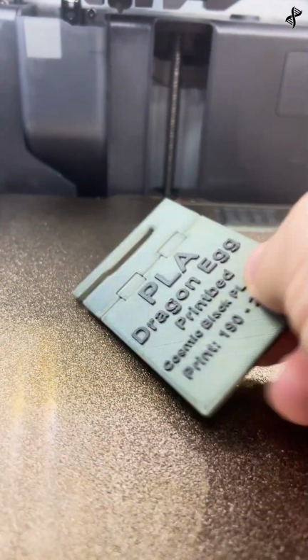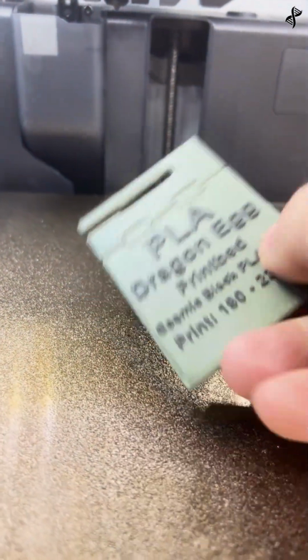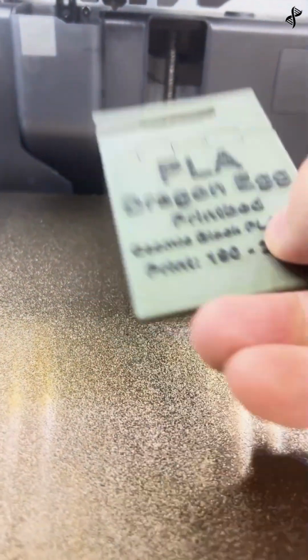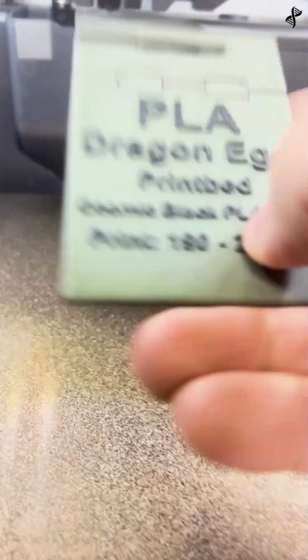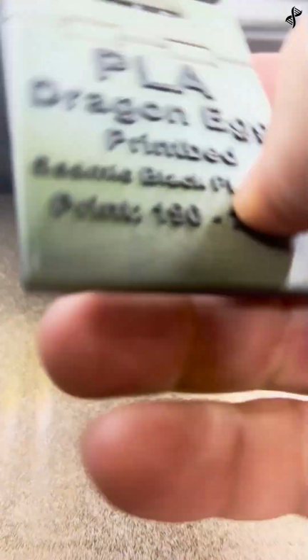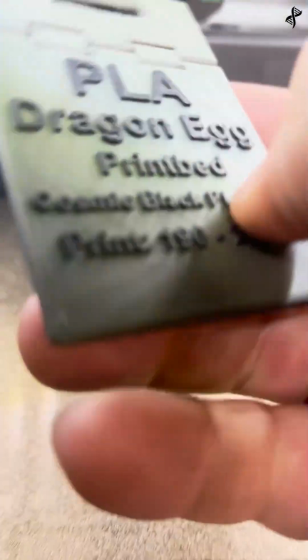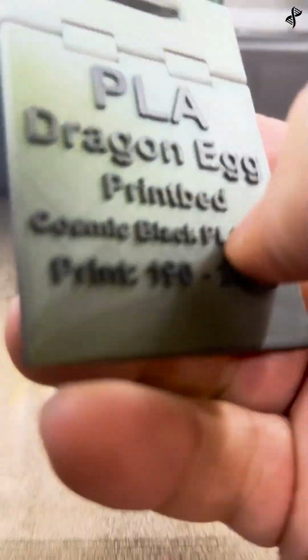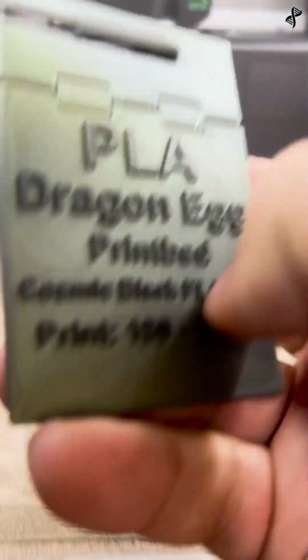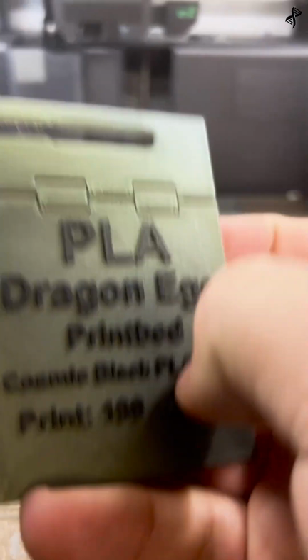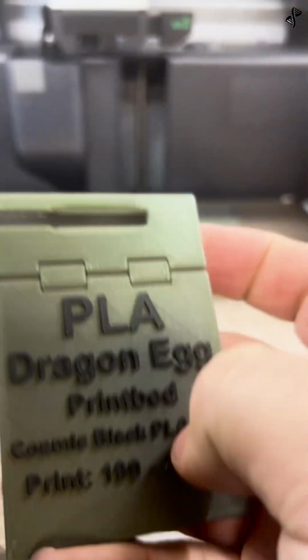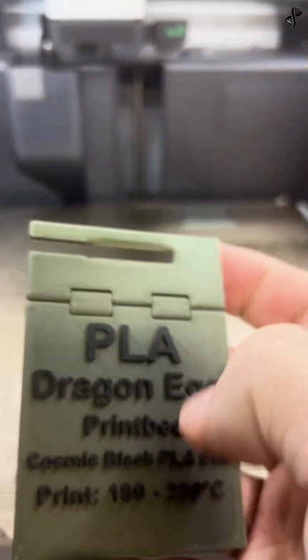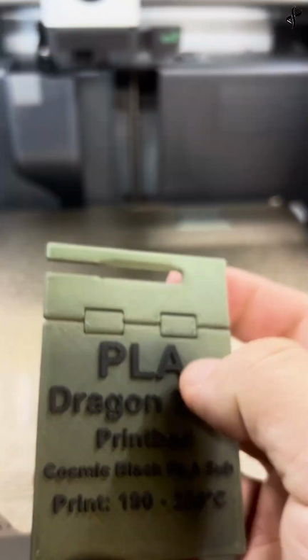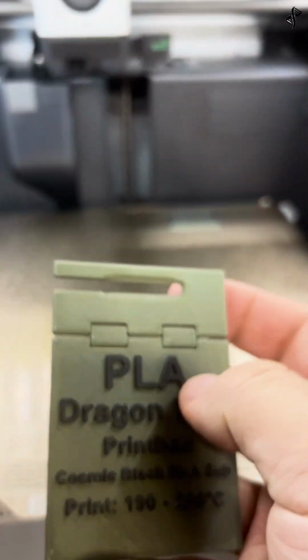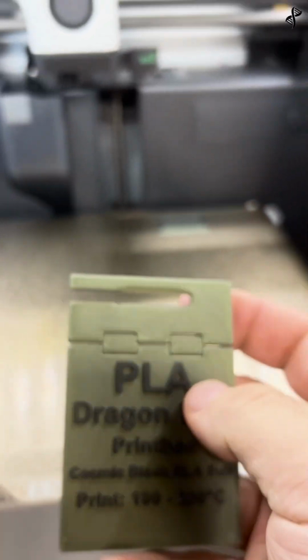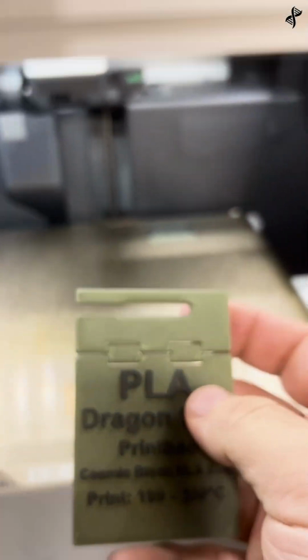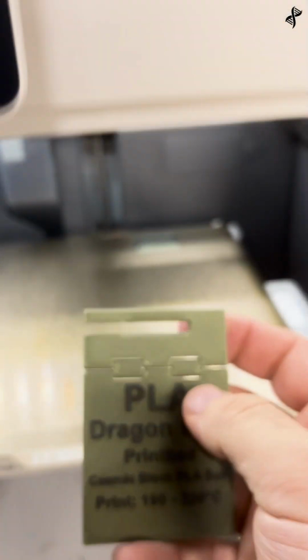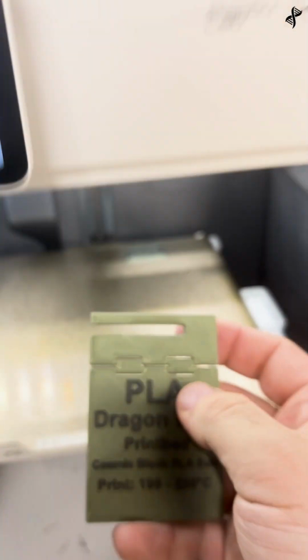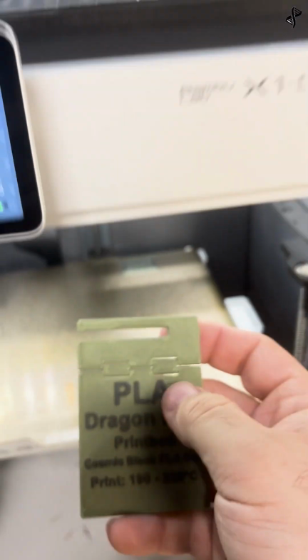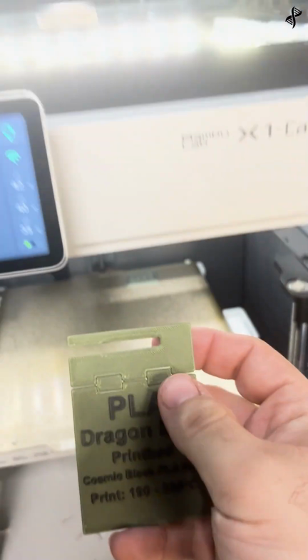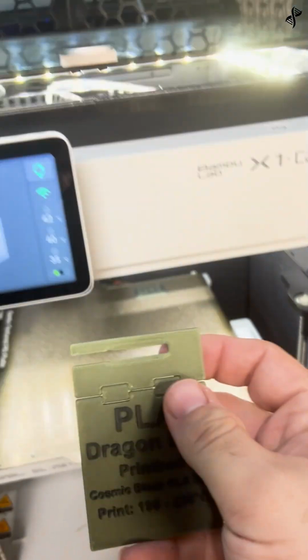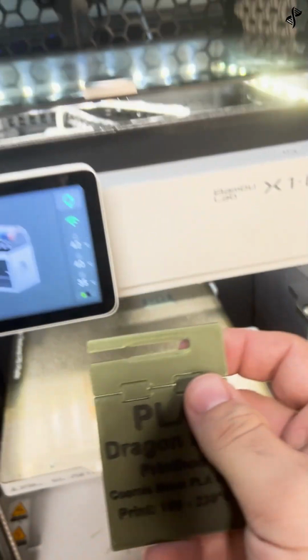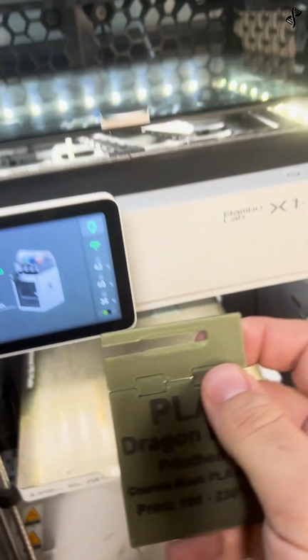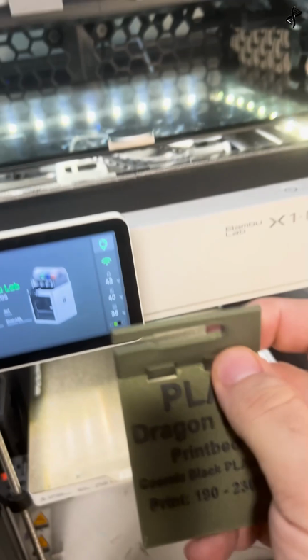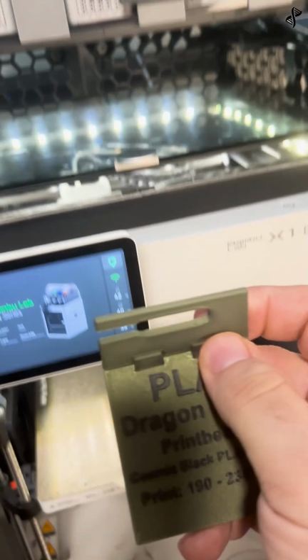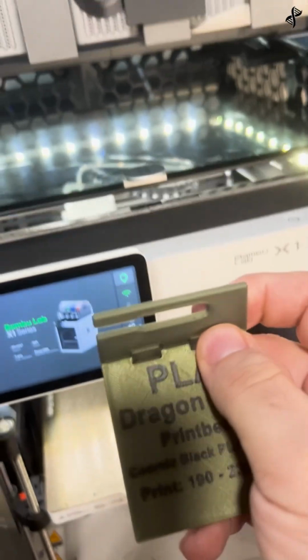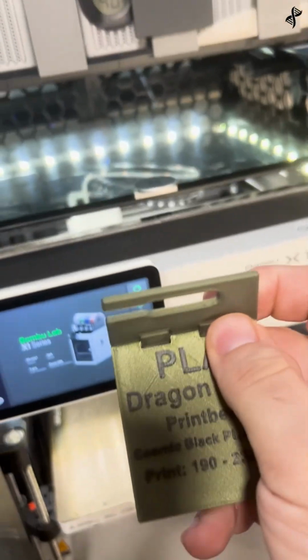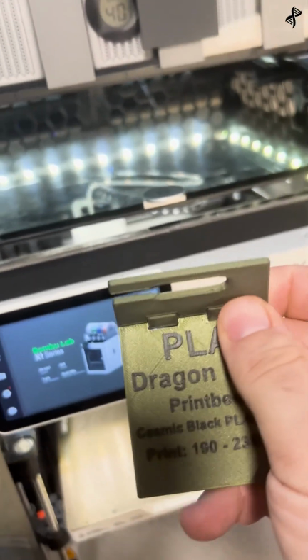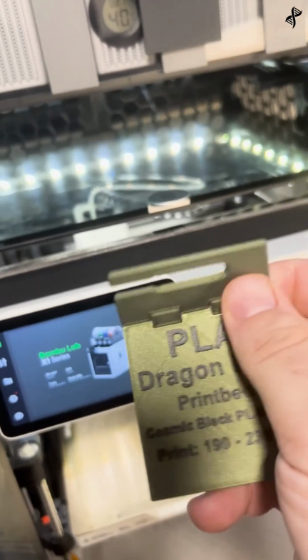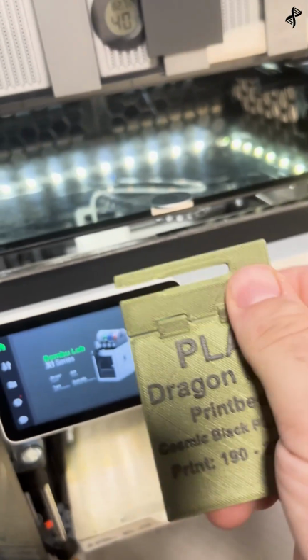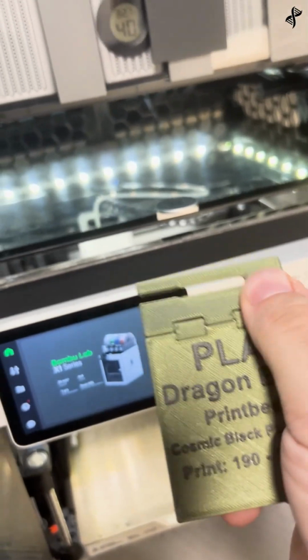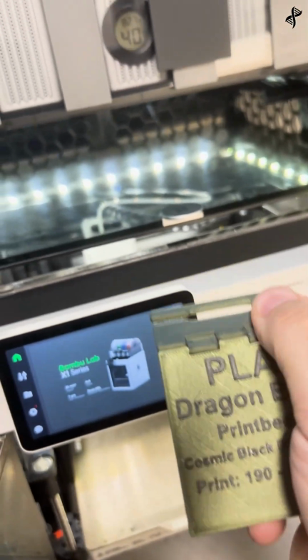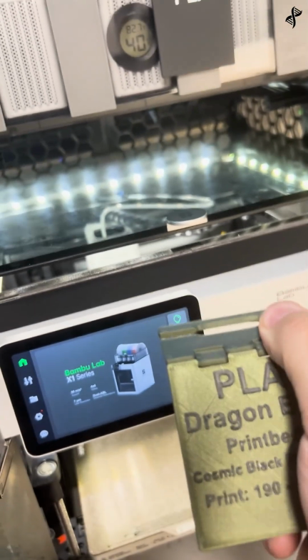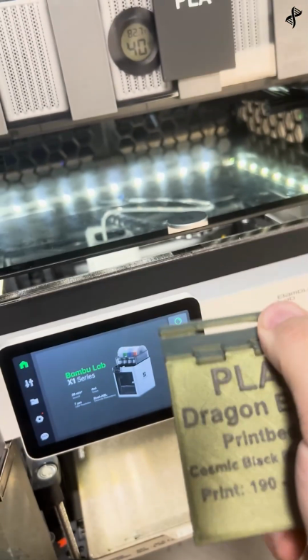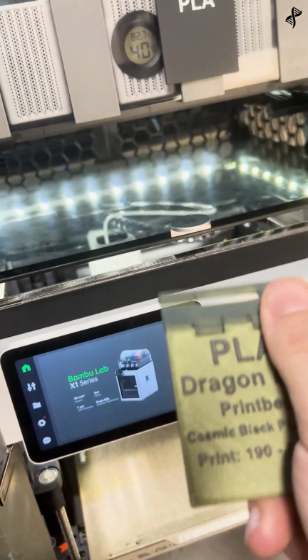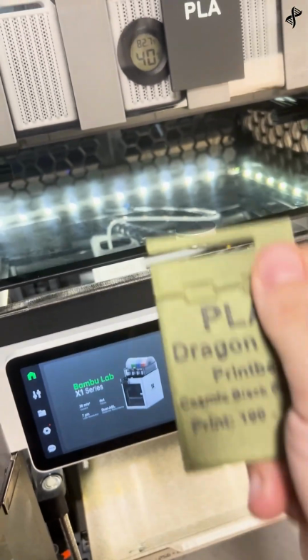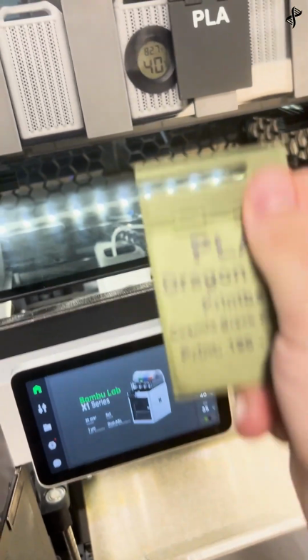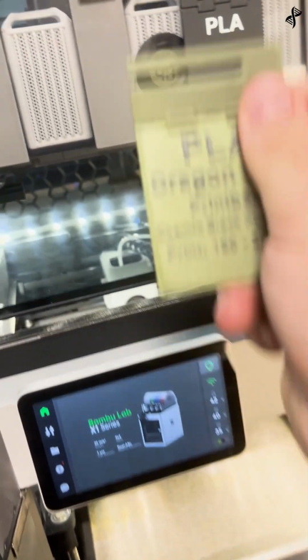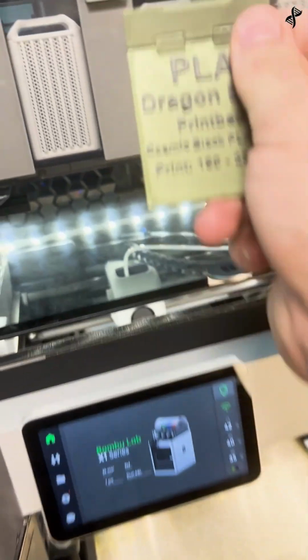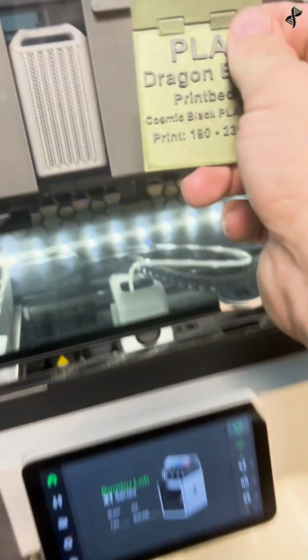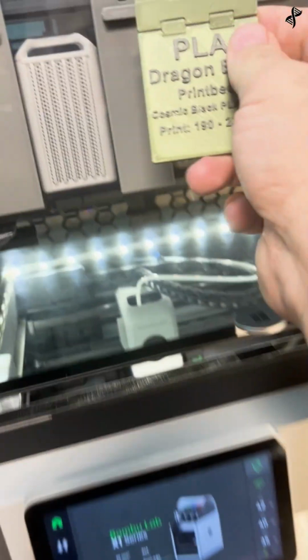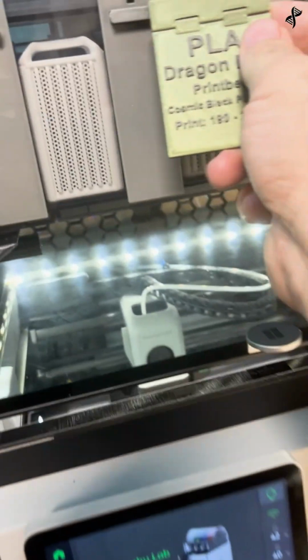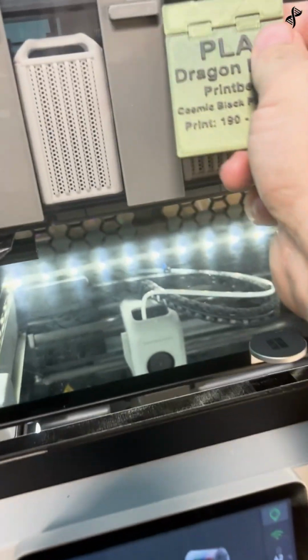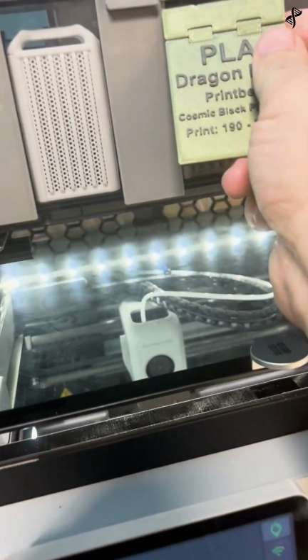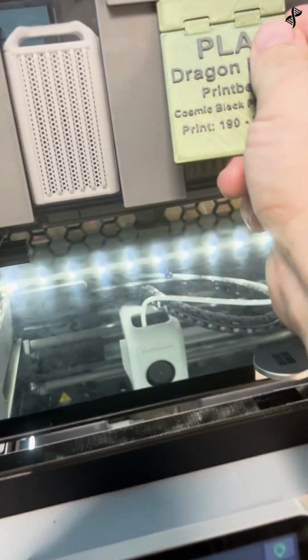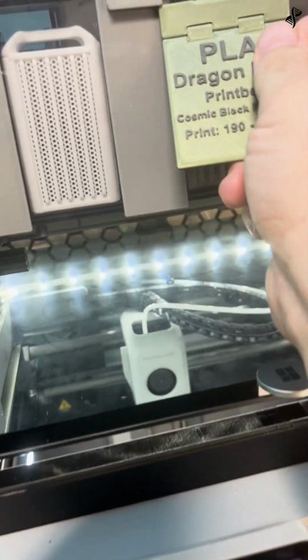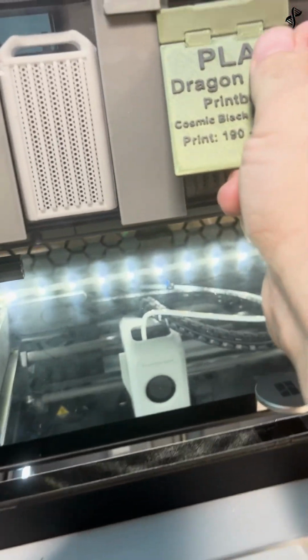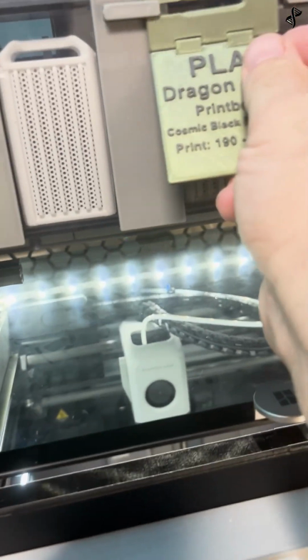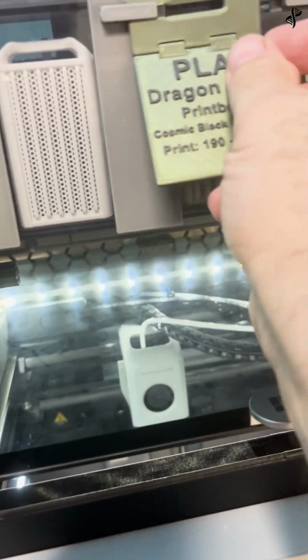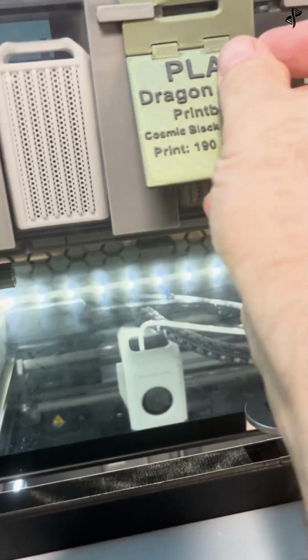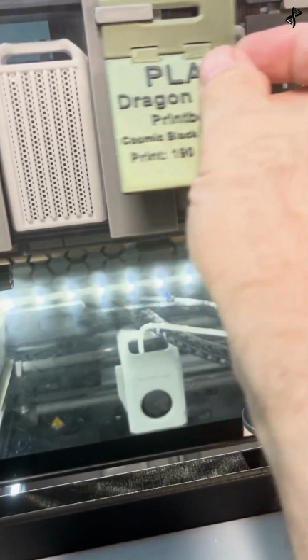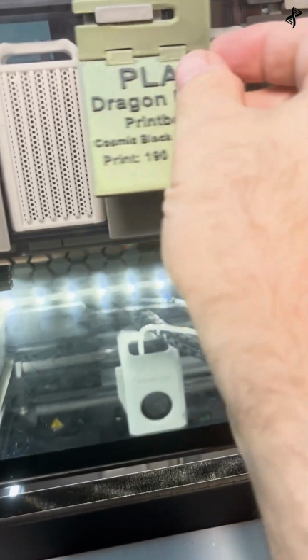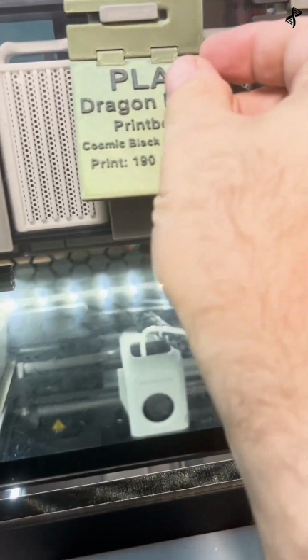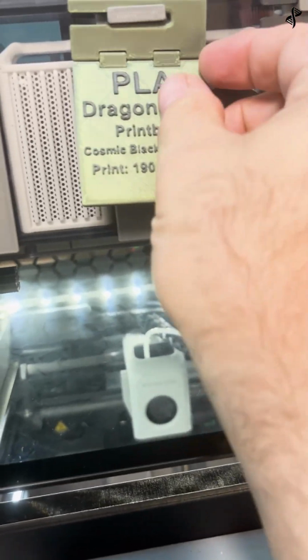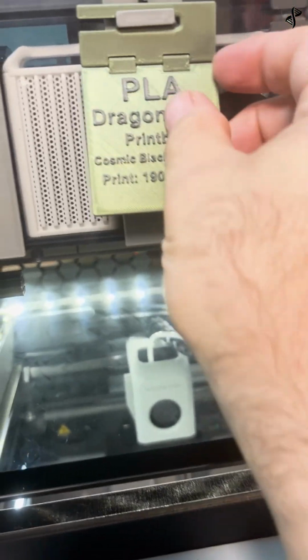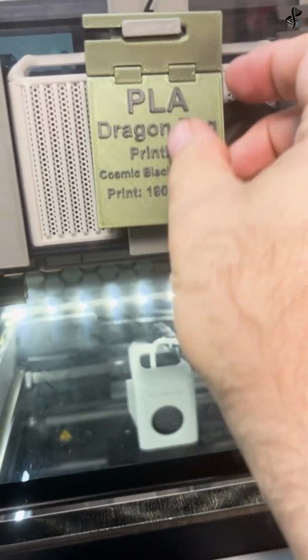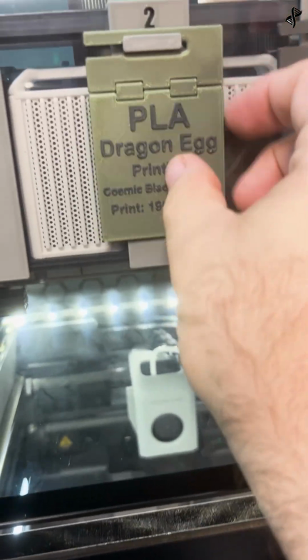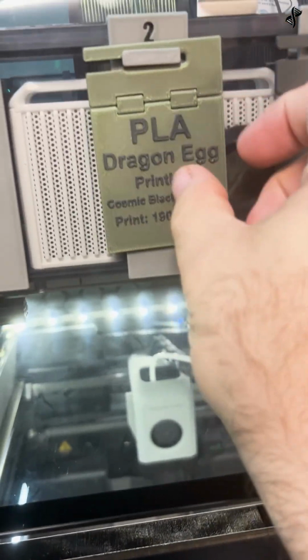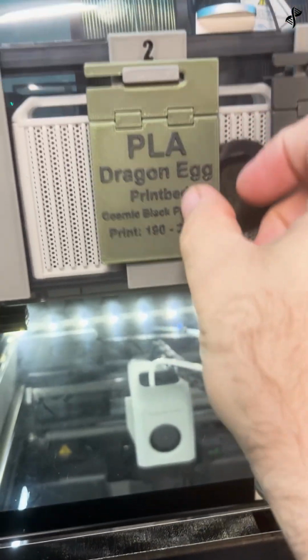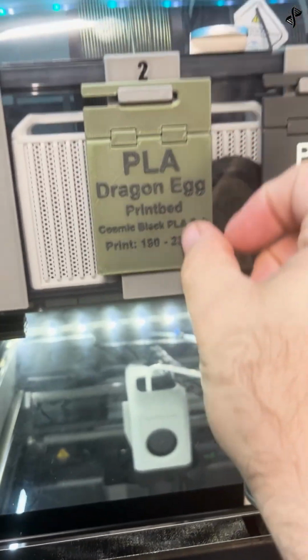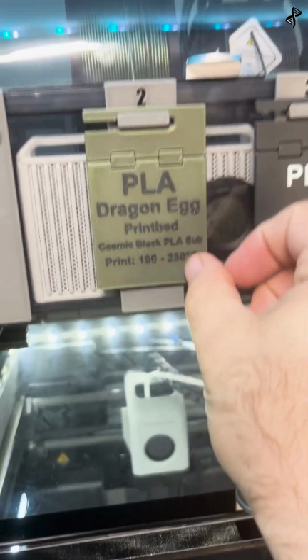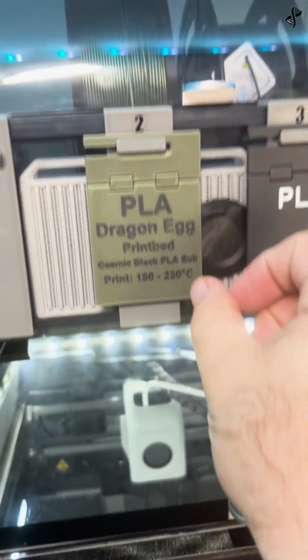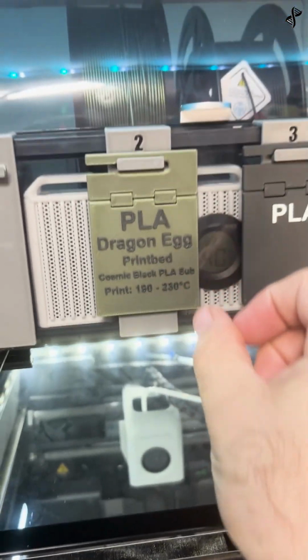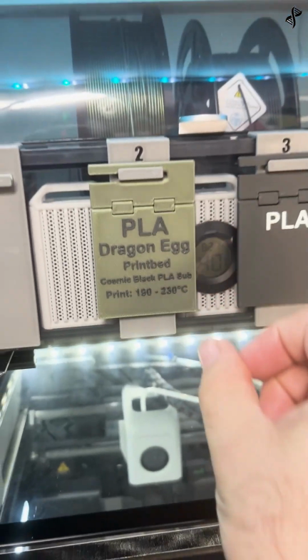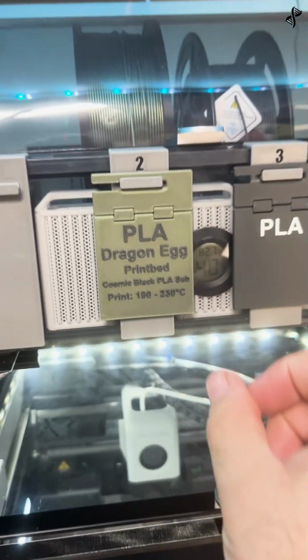With the label printed, you can attach it to the AMS slot of the corresponding filament. This helps identify and display the currently loaded filaments.